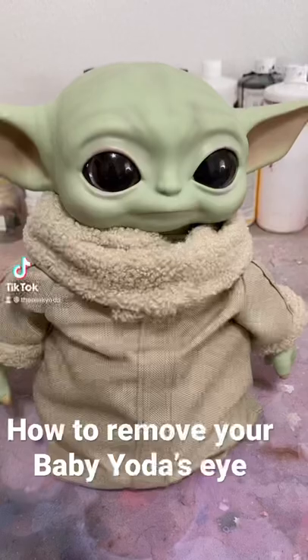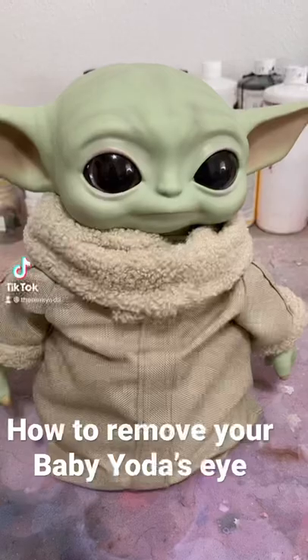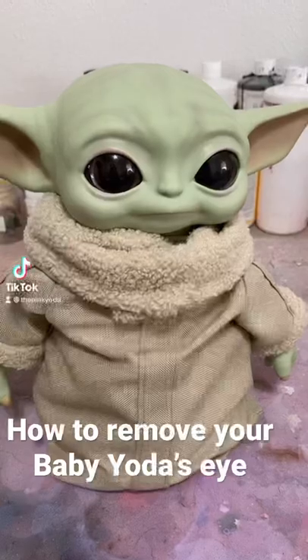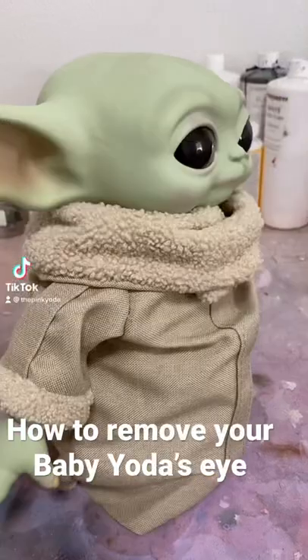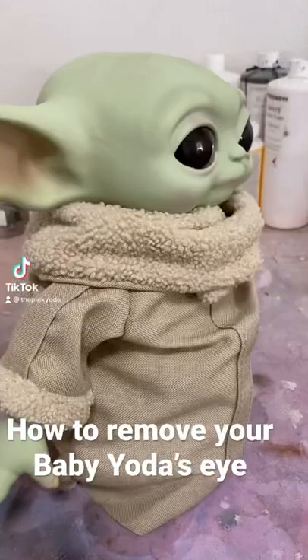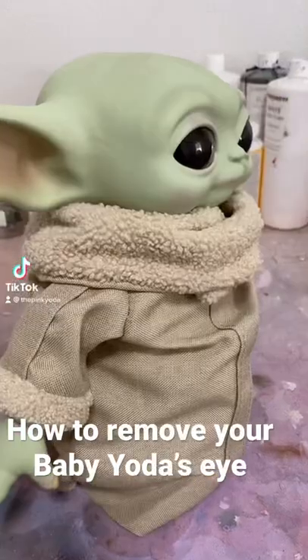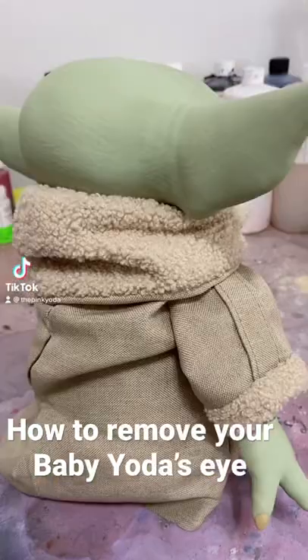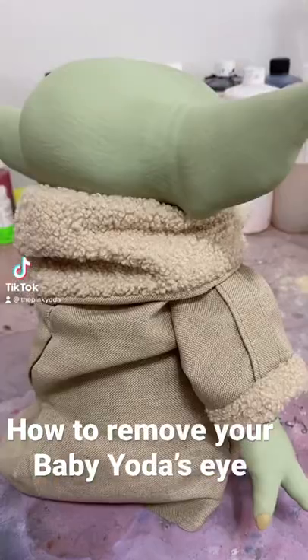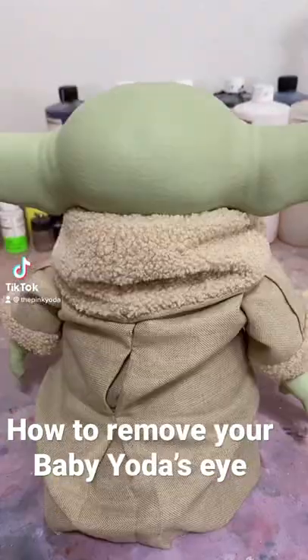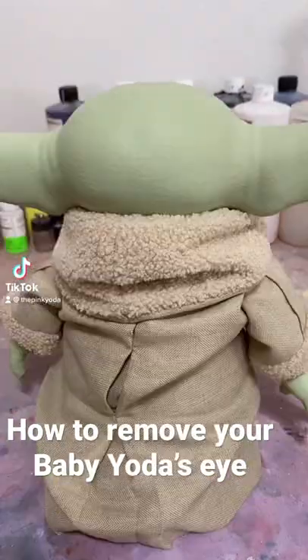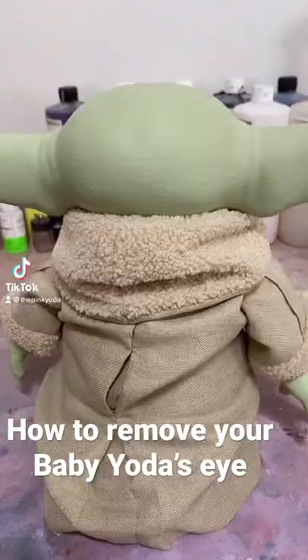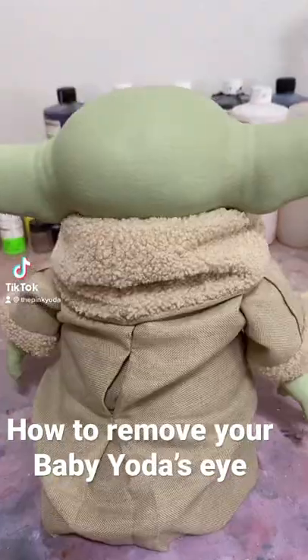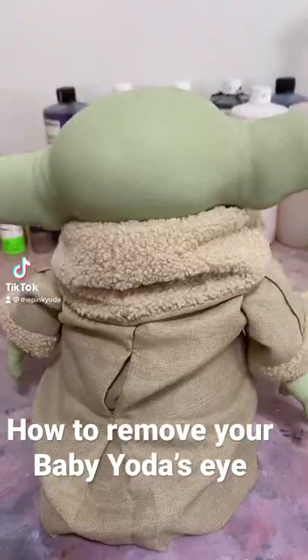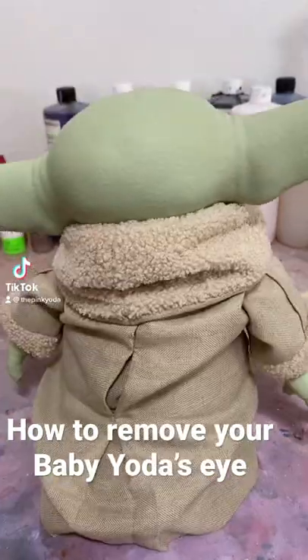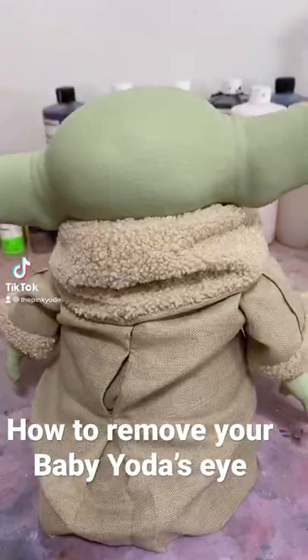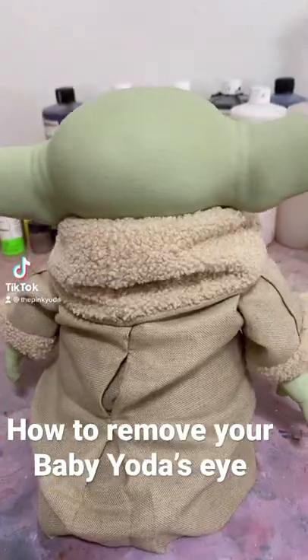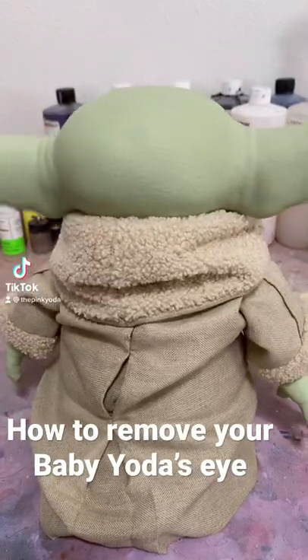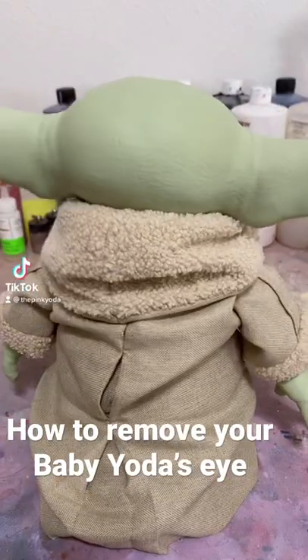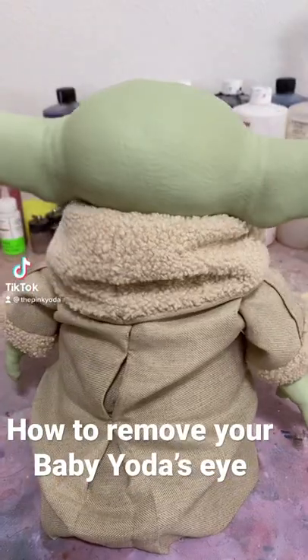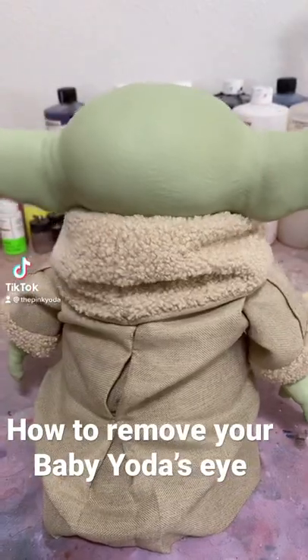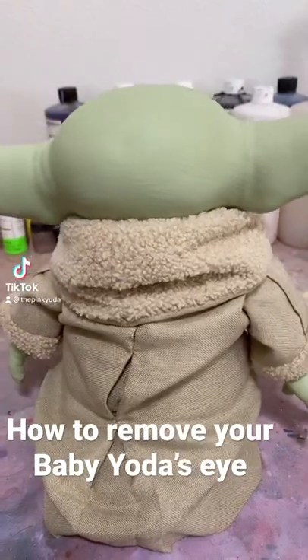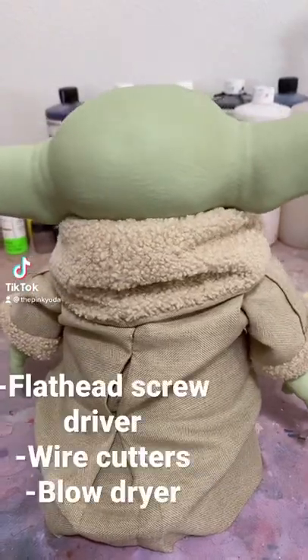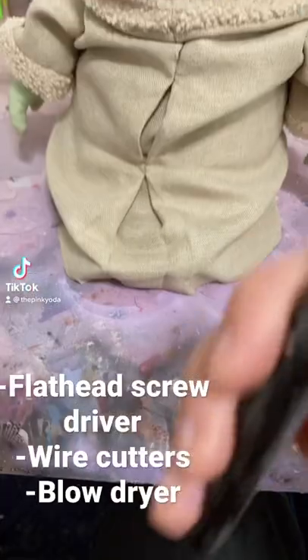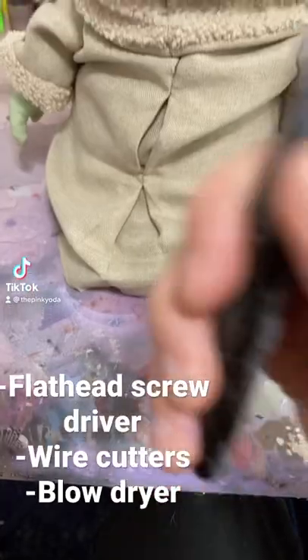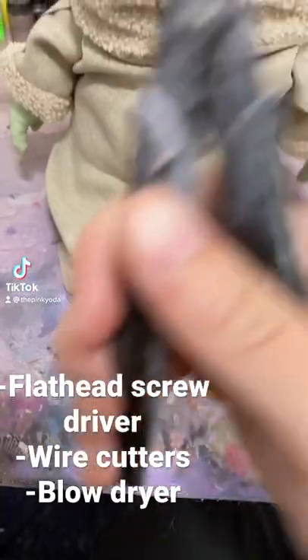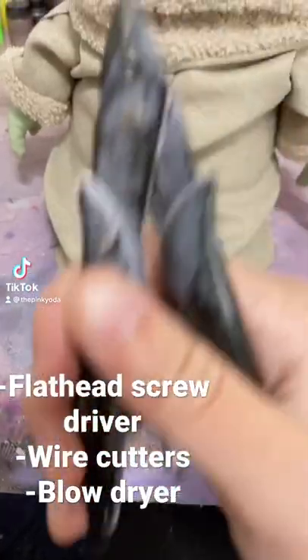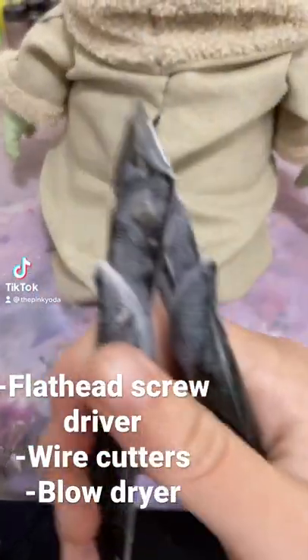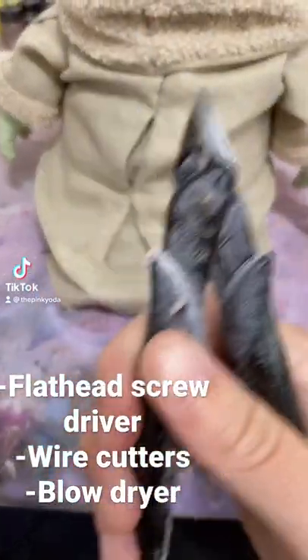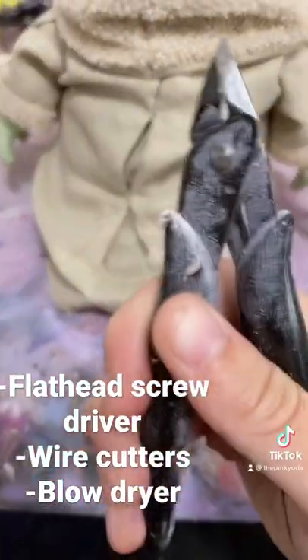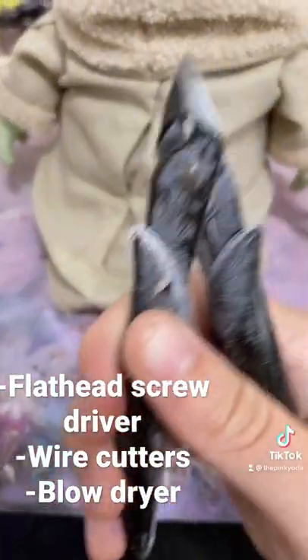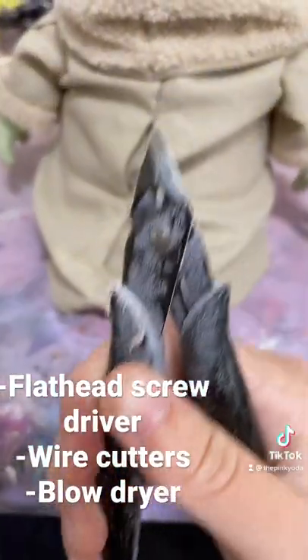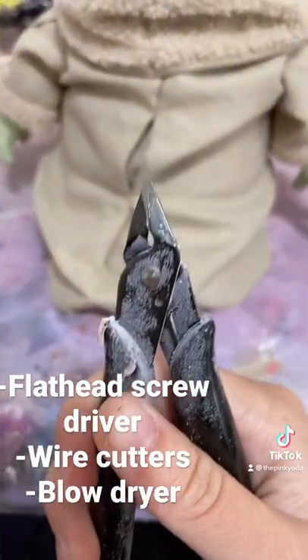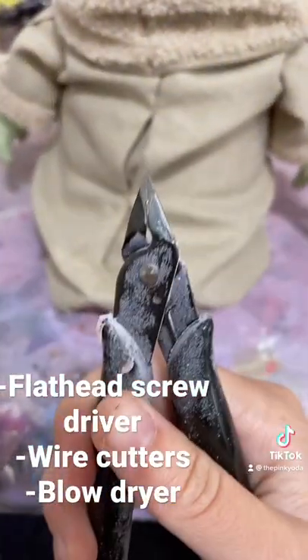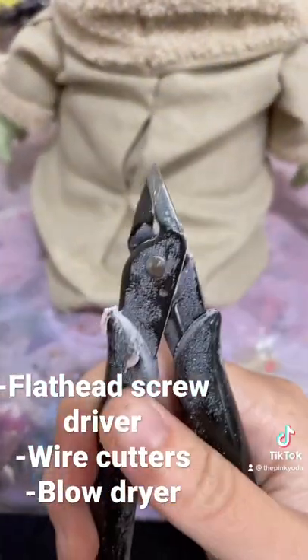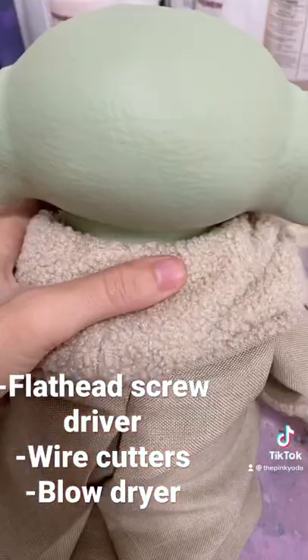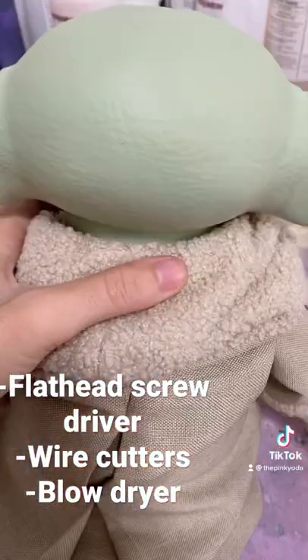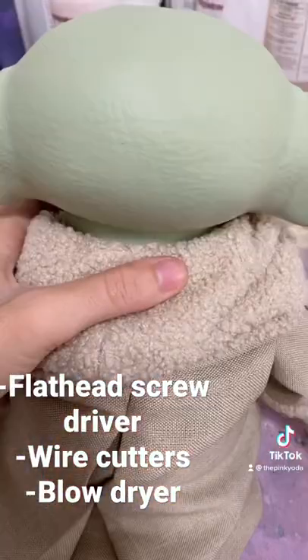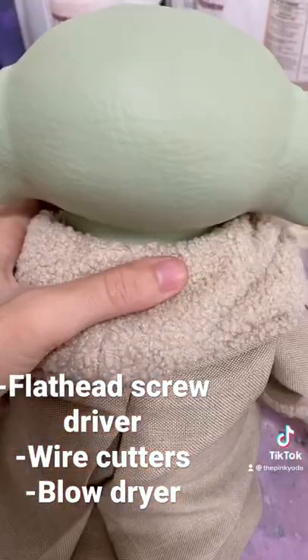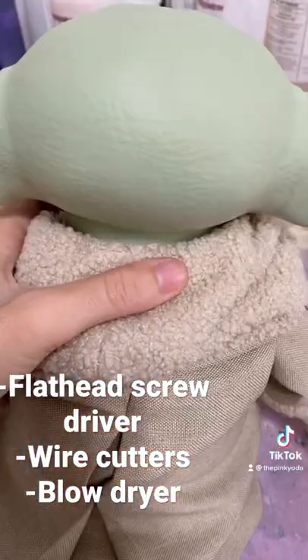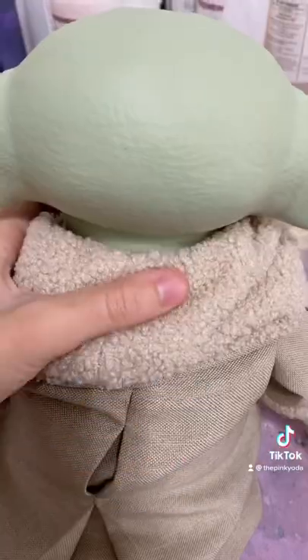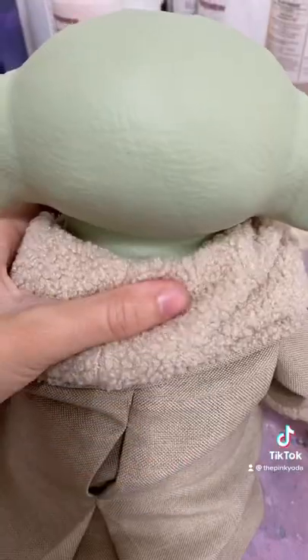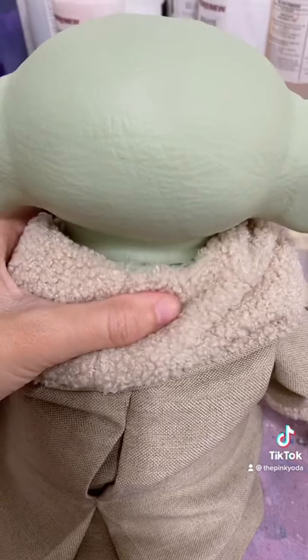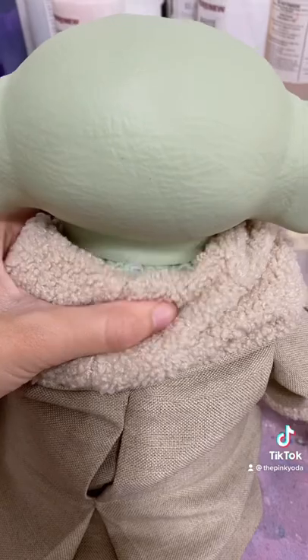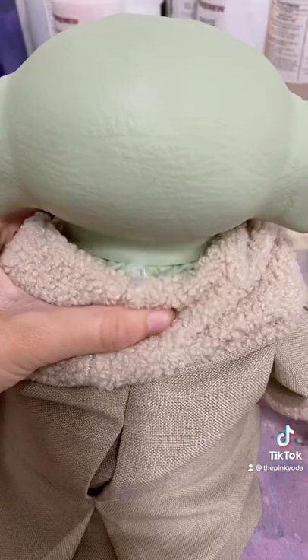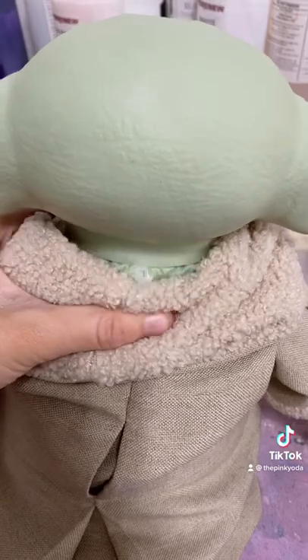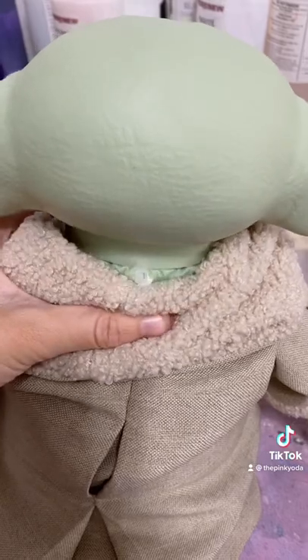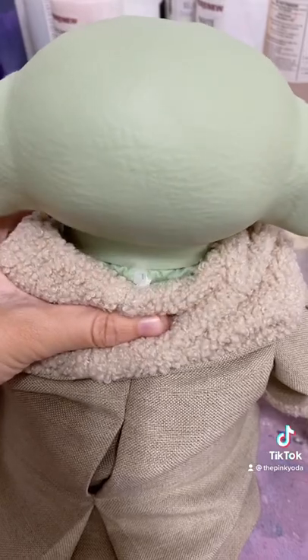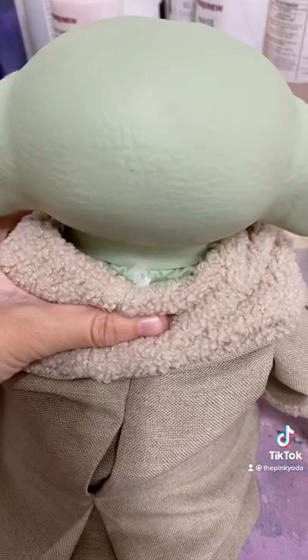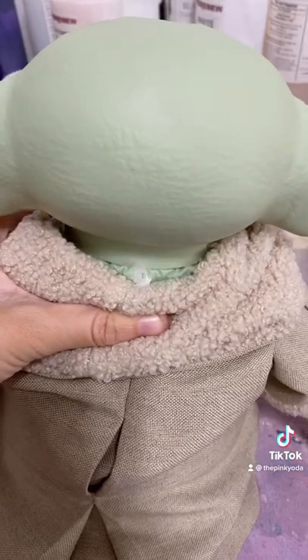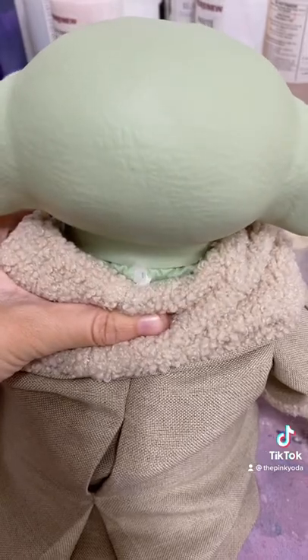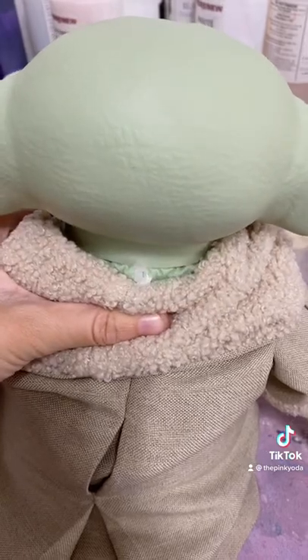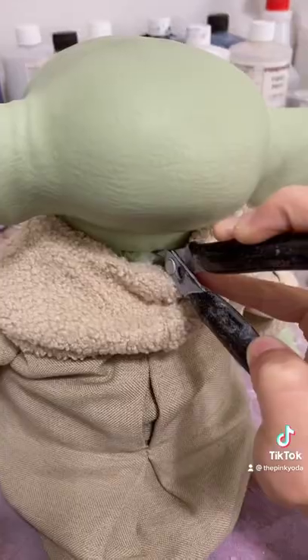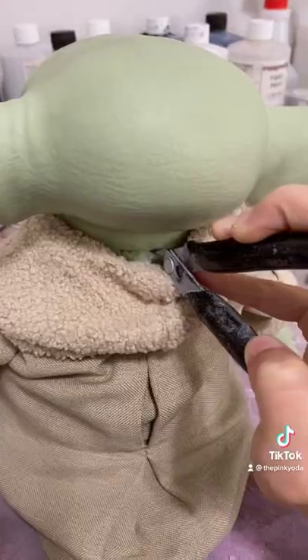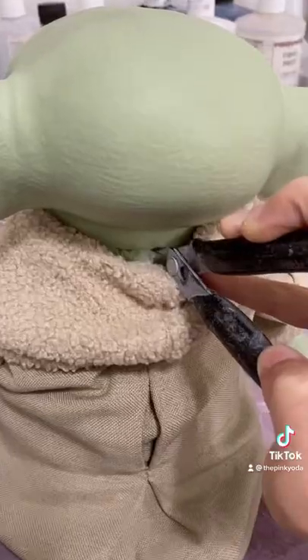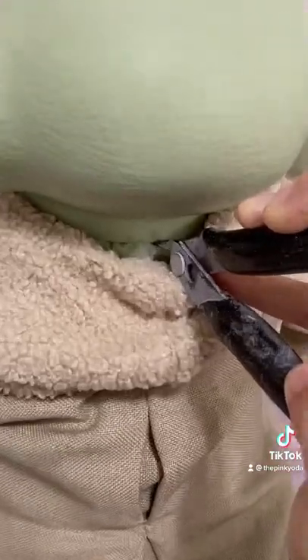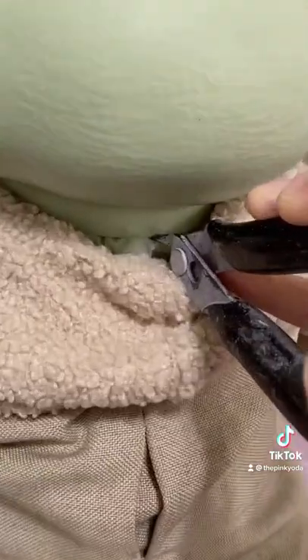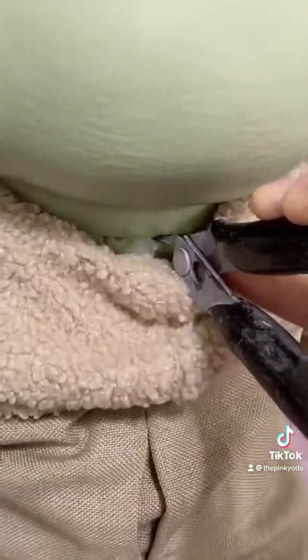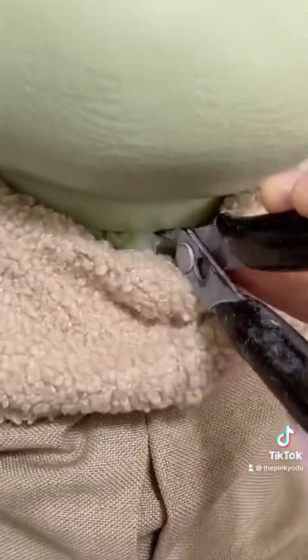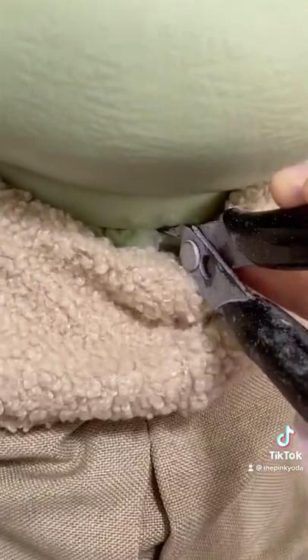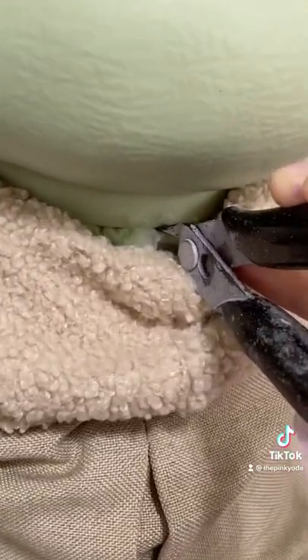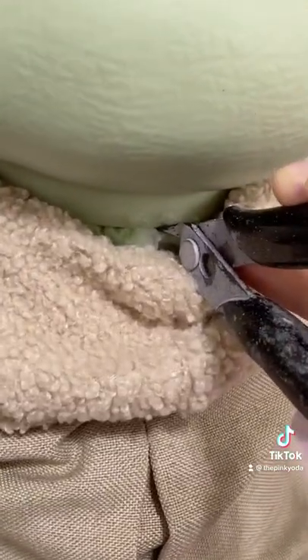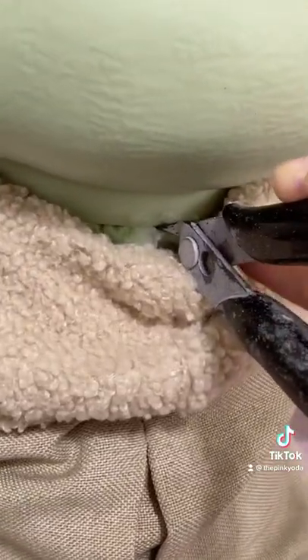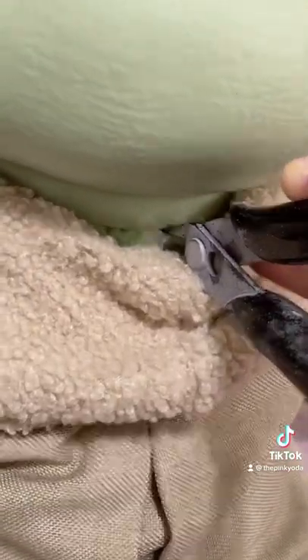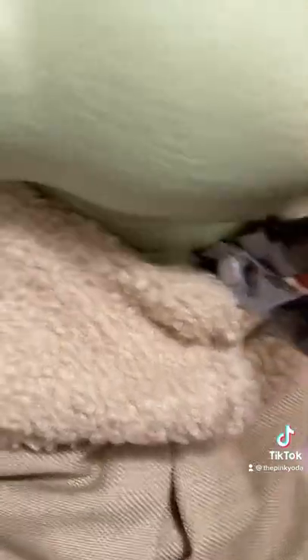To remove the eyes, you're going to need a flathead screwdriver, wire cutters, and a blow dryer. First thing you'll need to do is cut the zip tie.